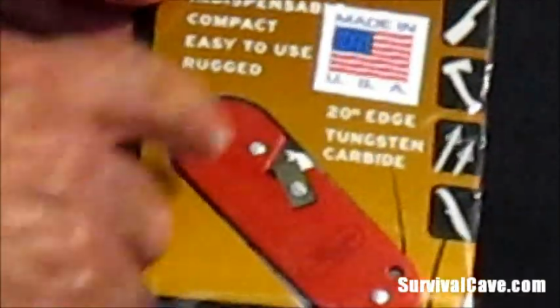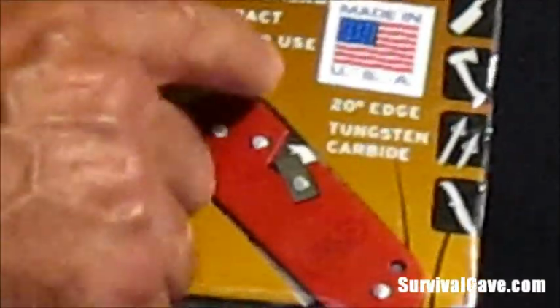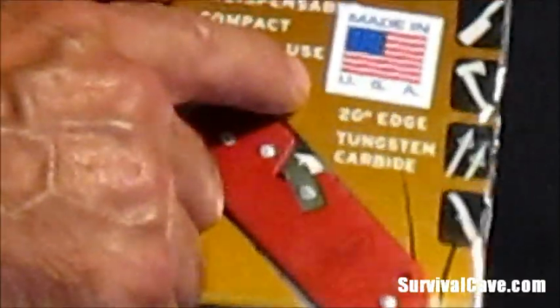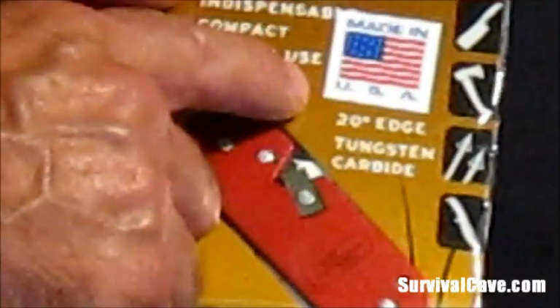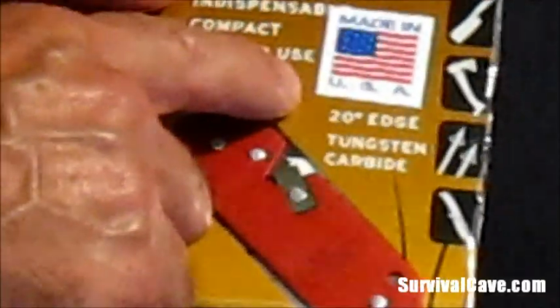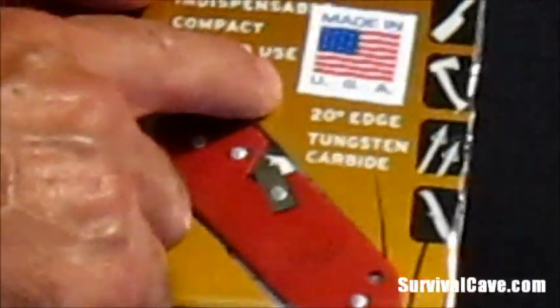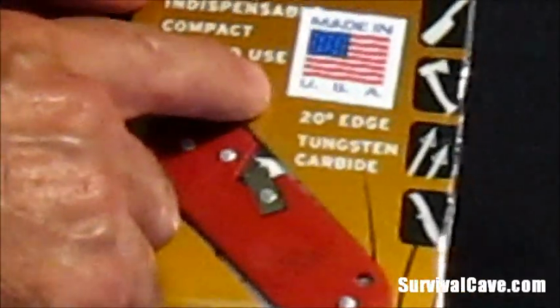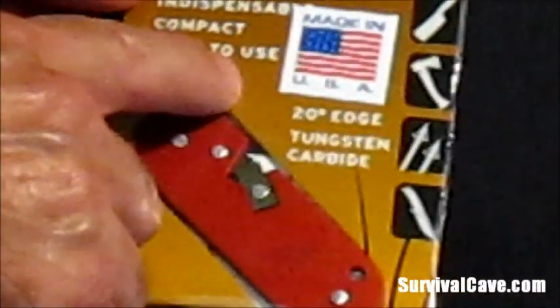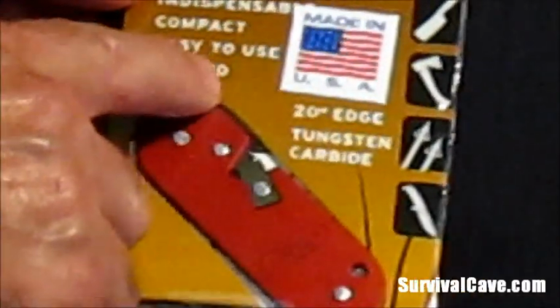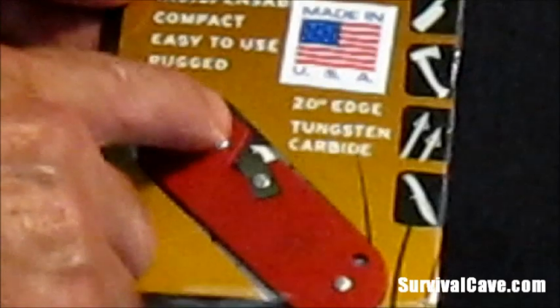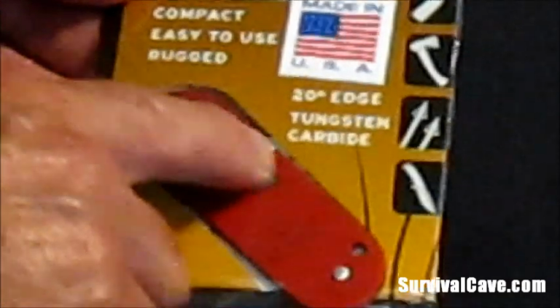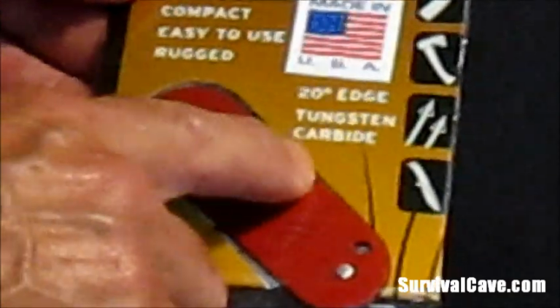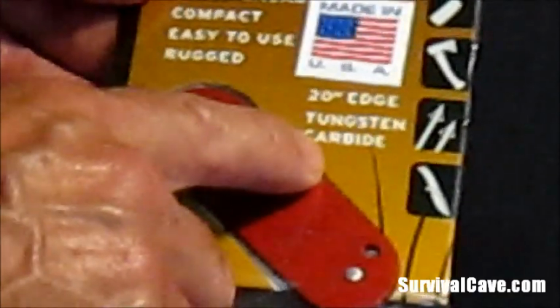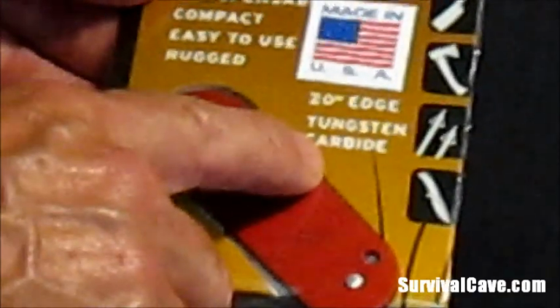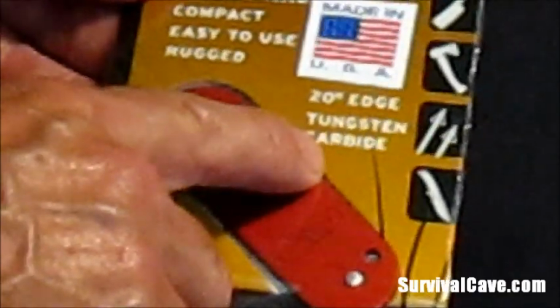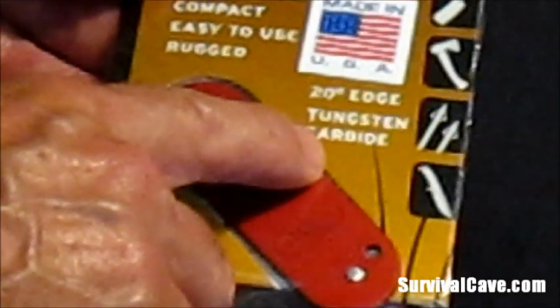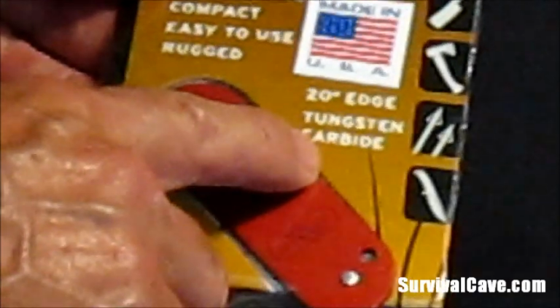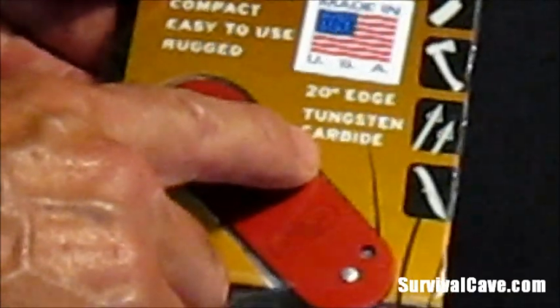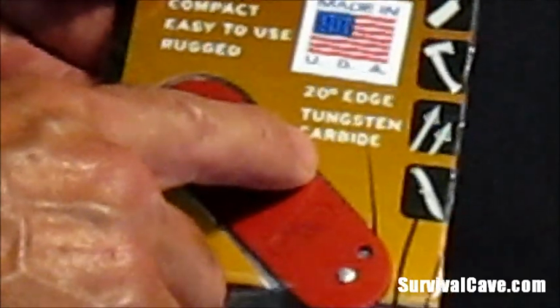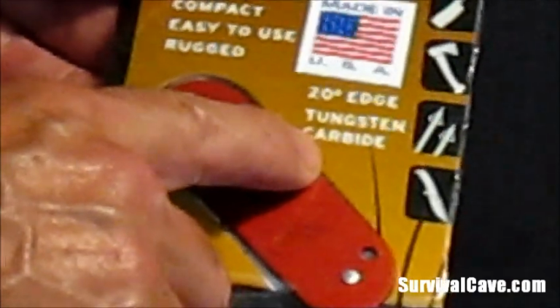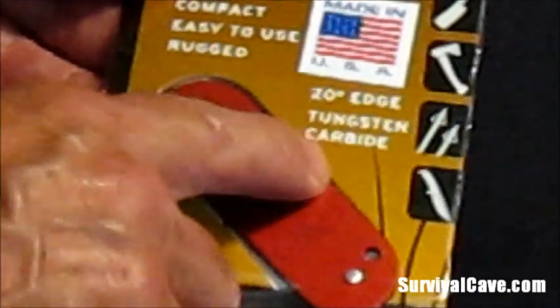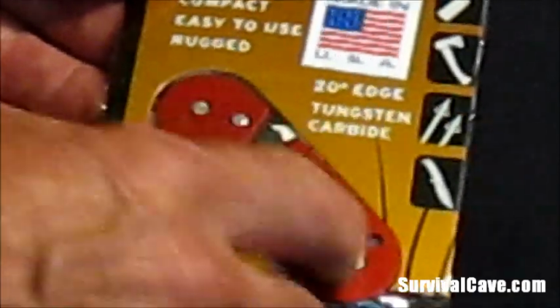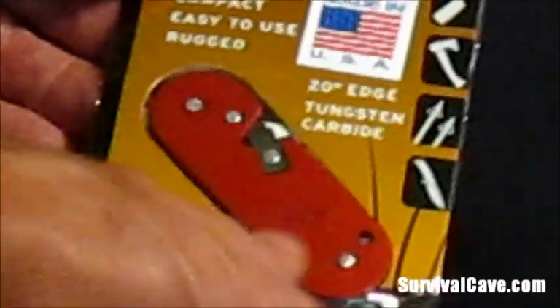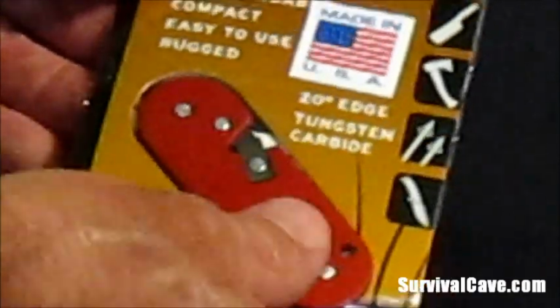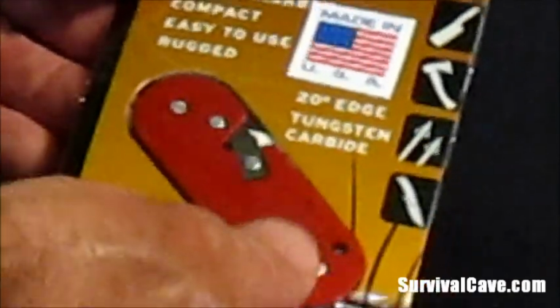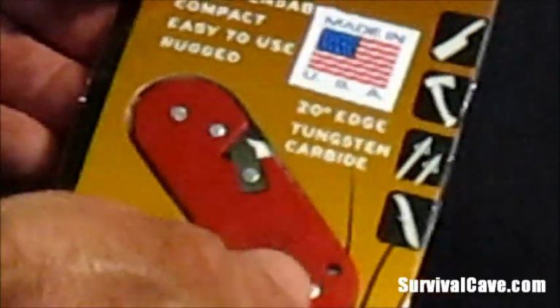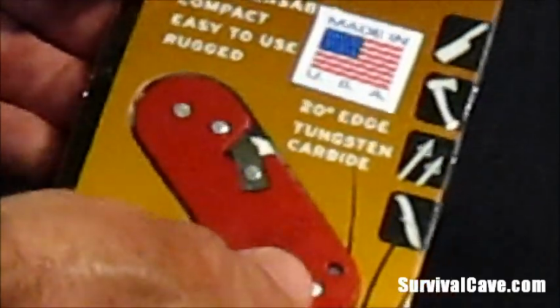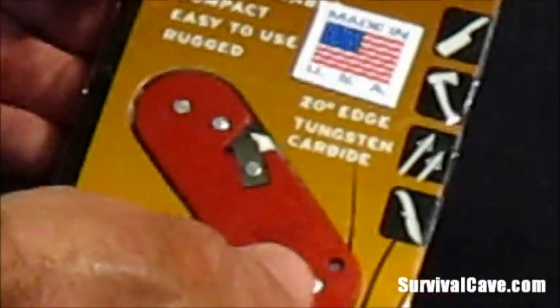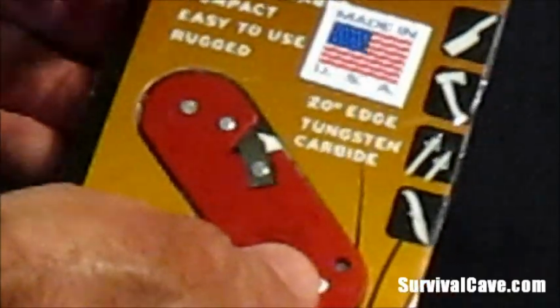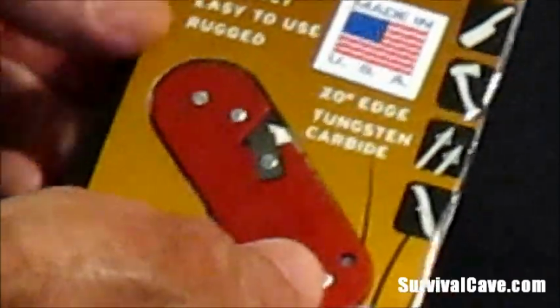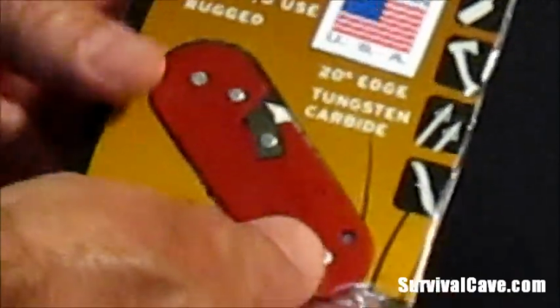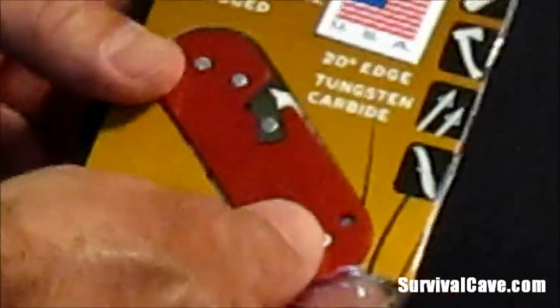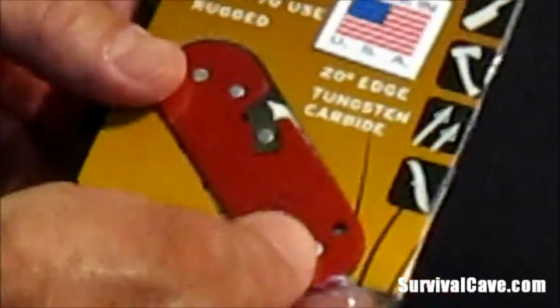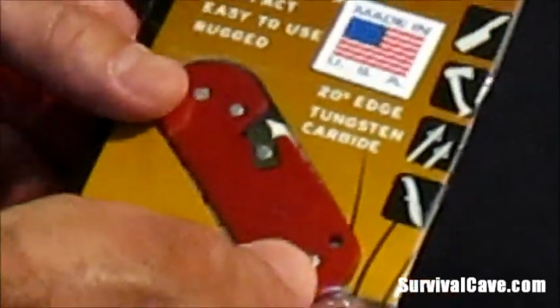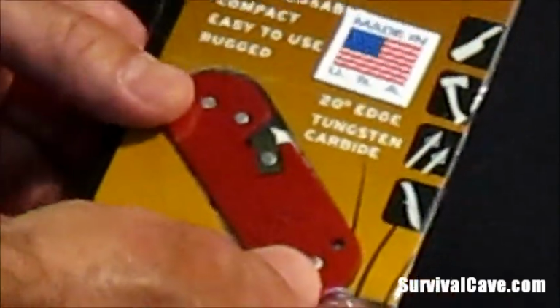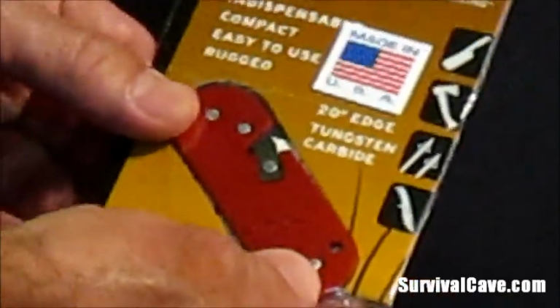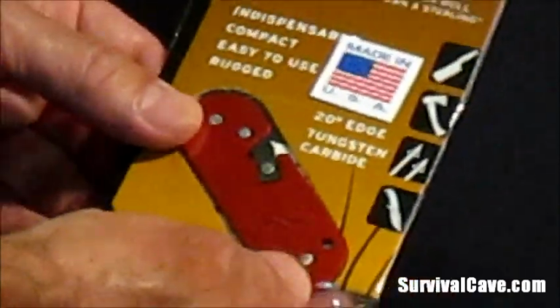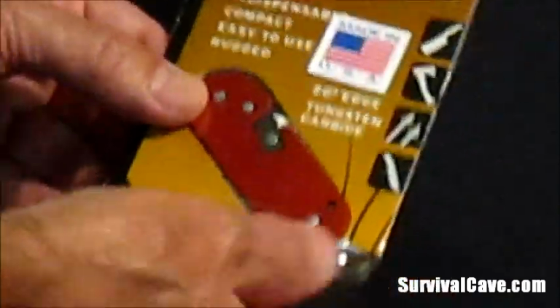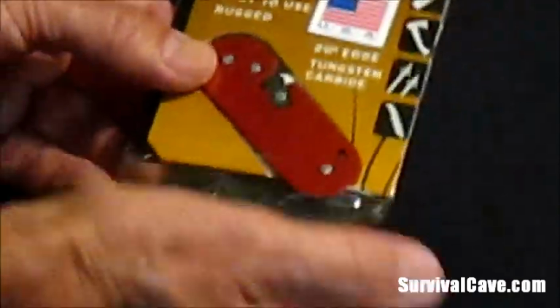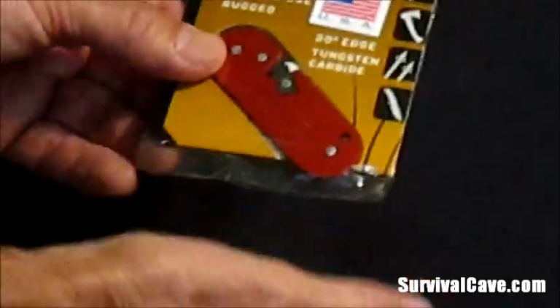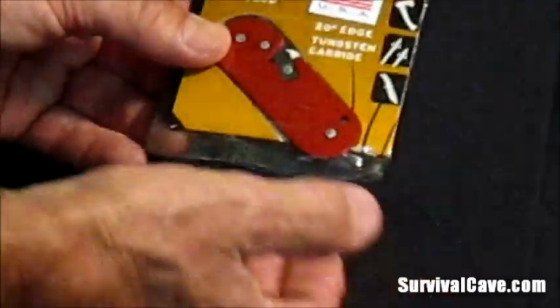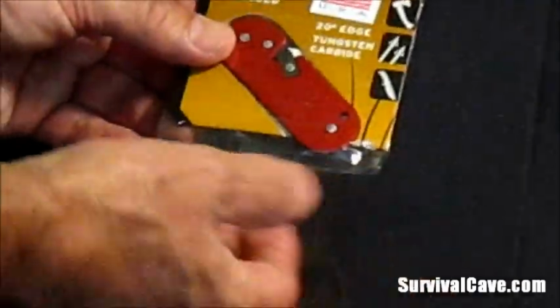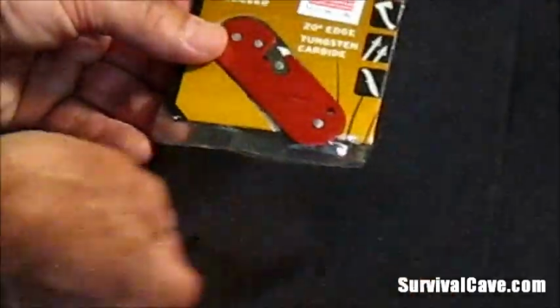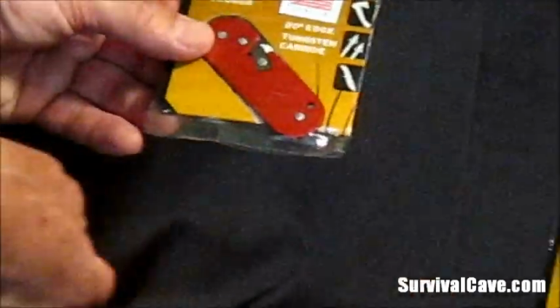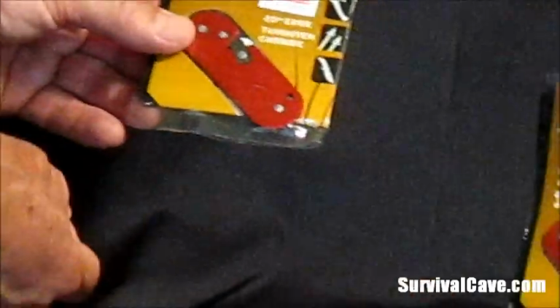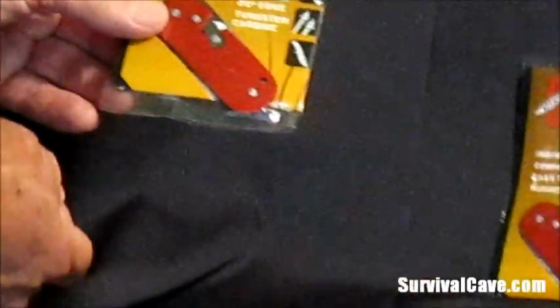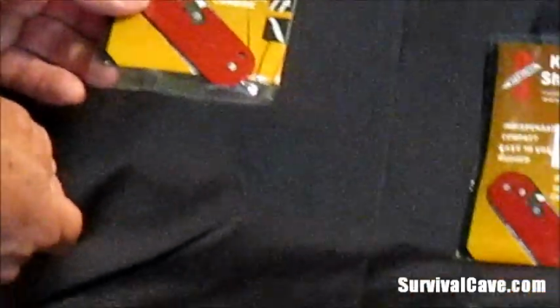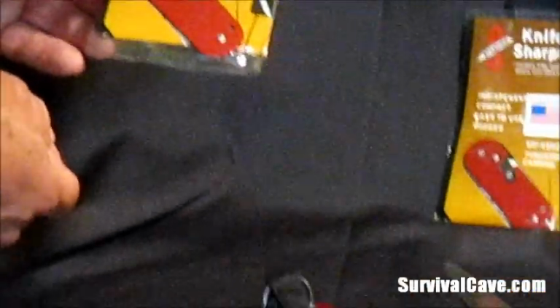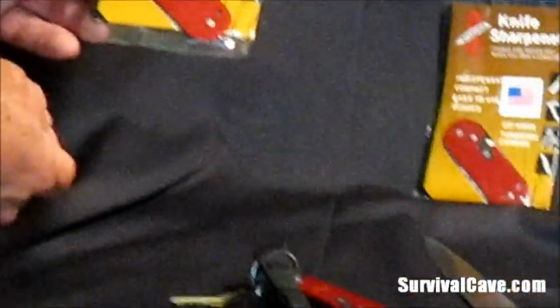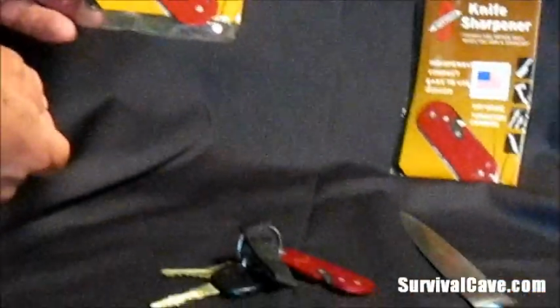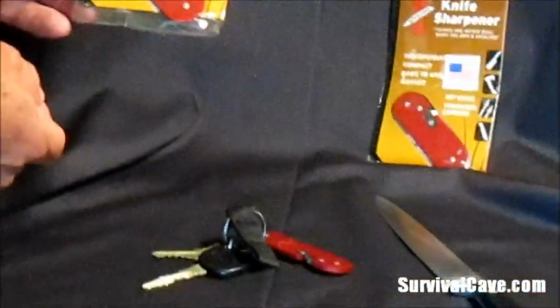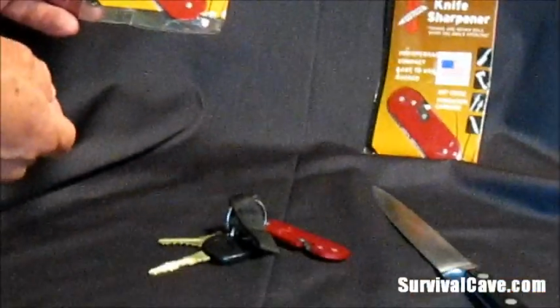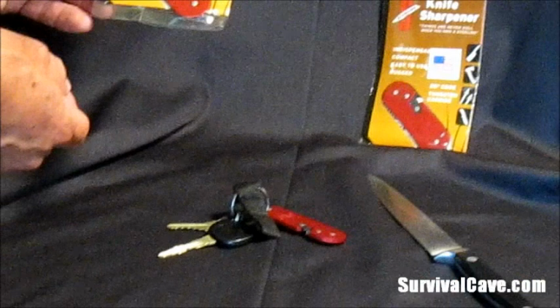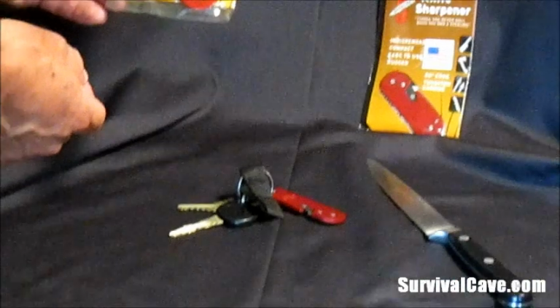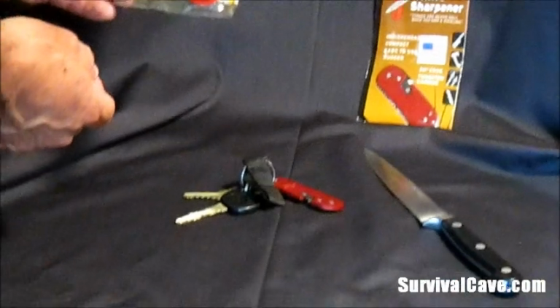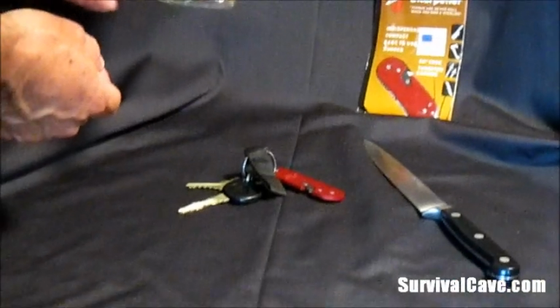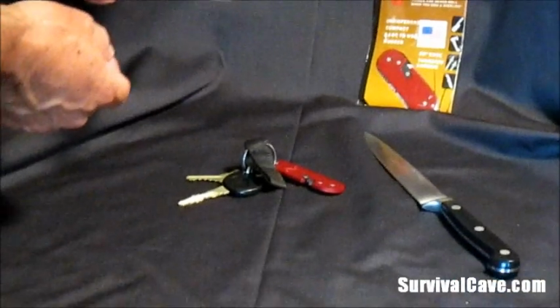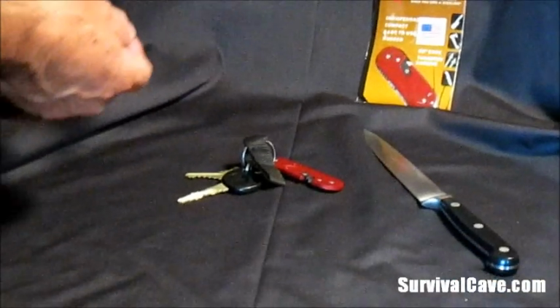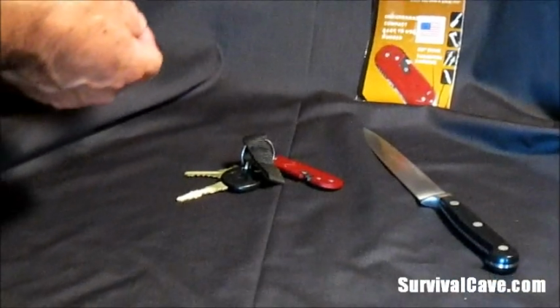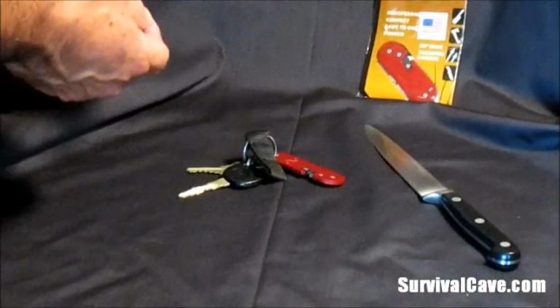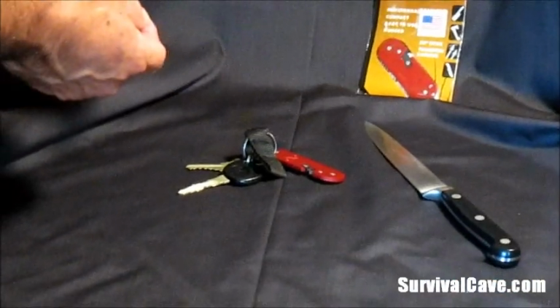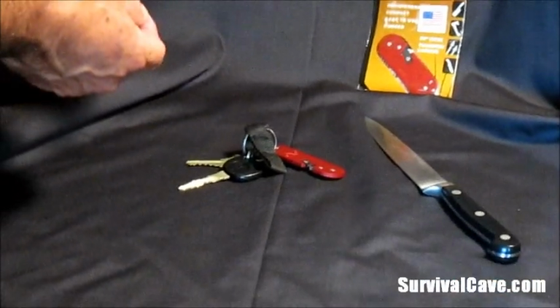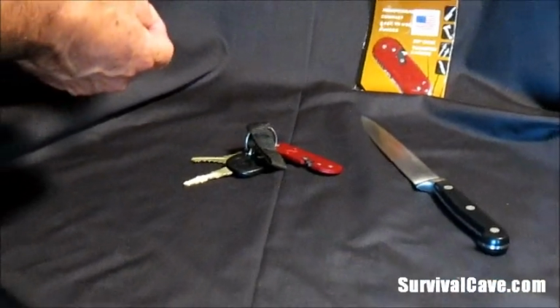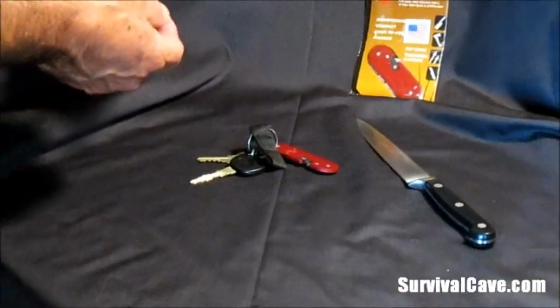Made in the USA. Tungsten carbide. Lightweight. Rugged. So rugged, as a matter of fact, the U.S. military currently uses this.